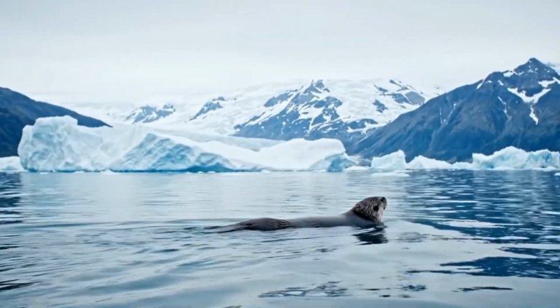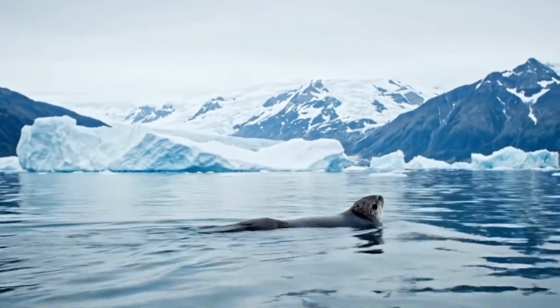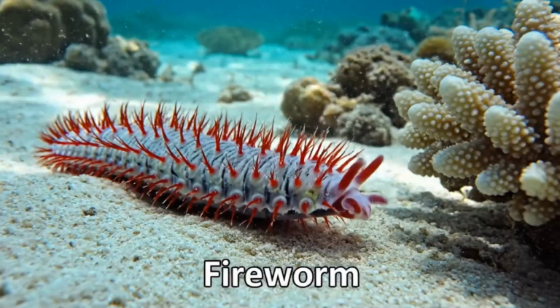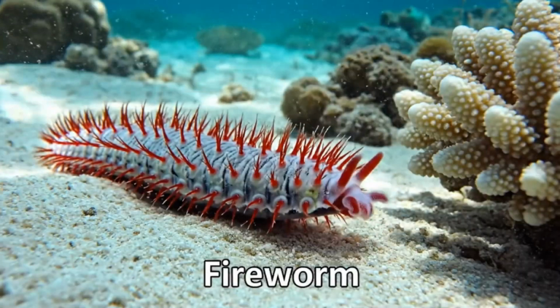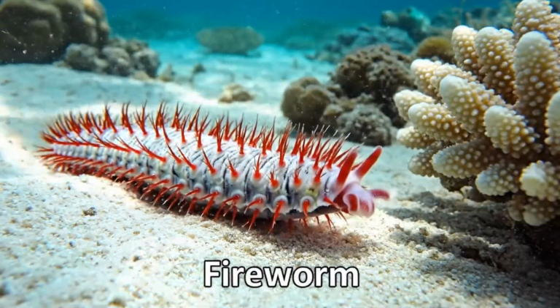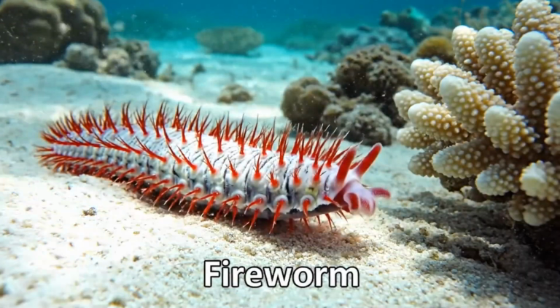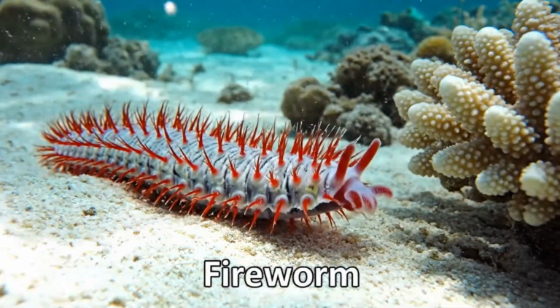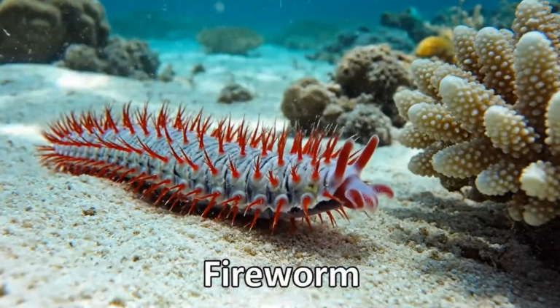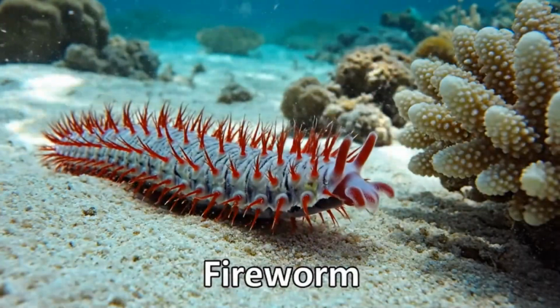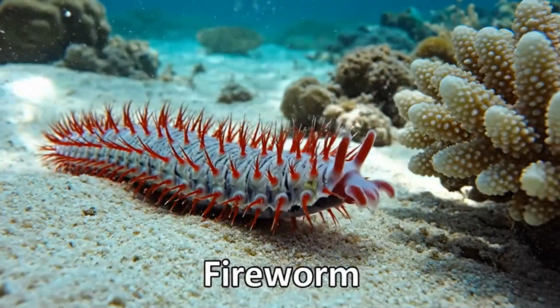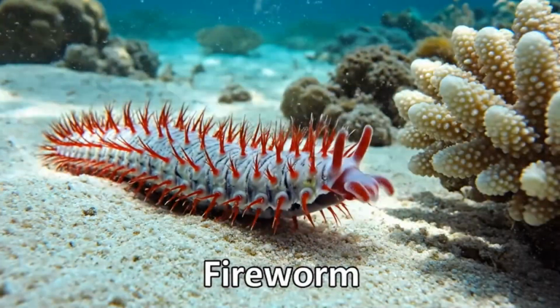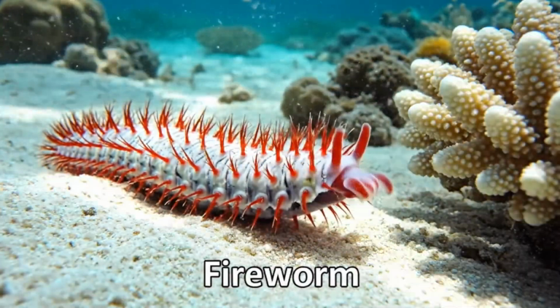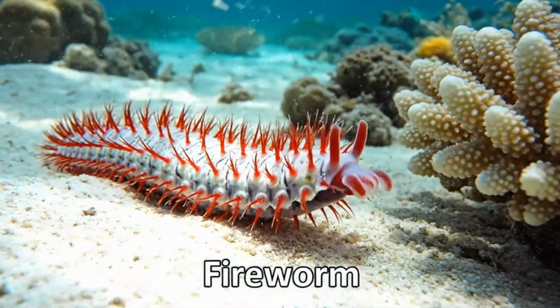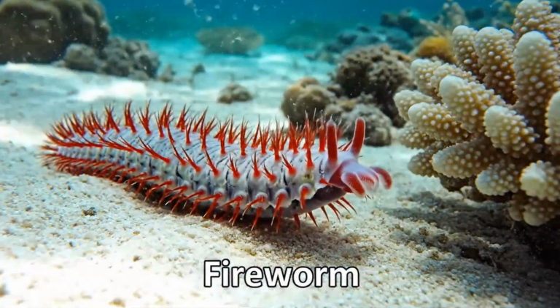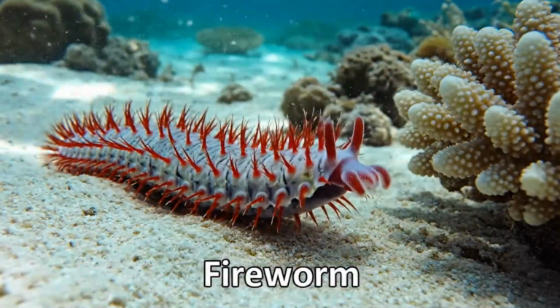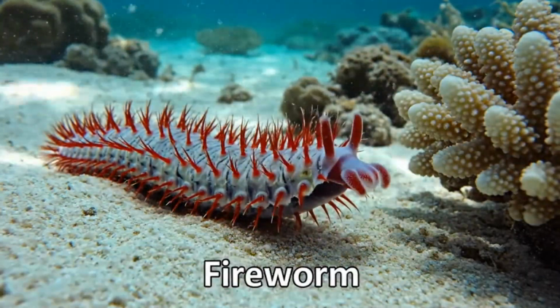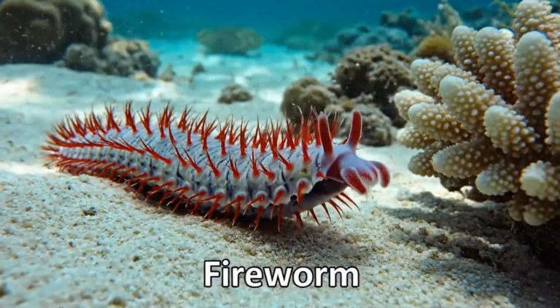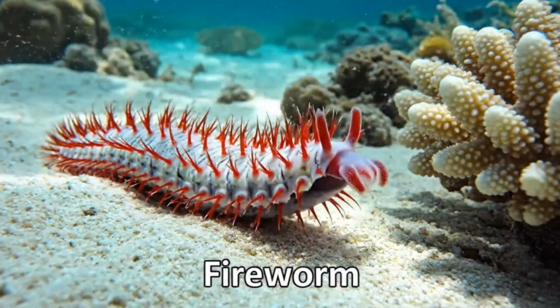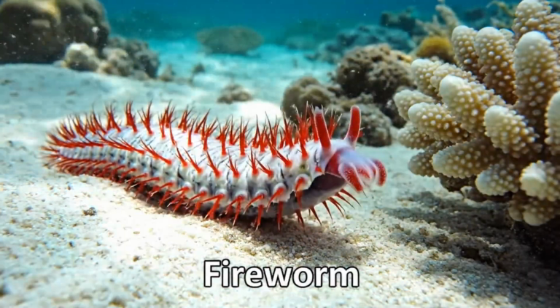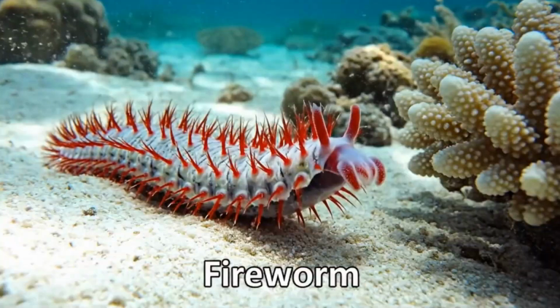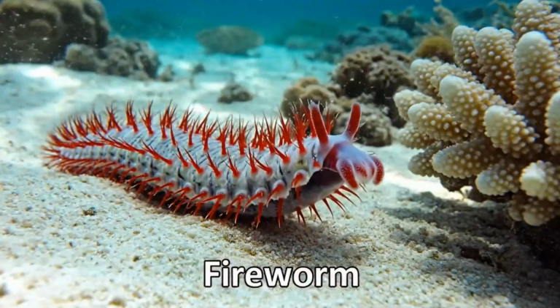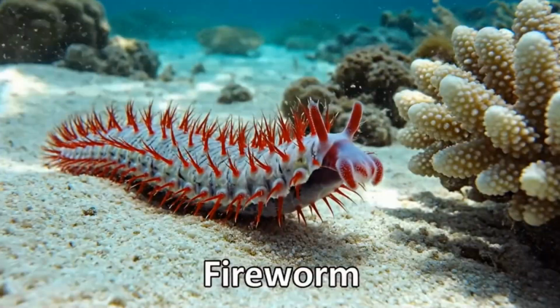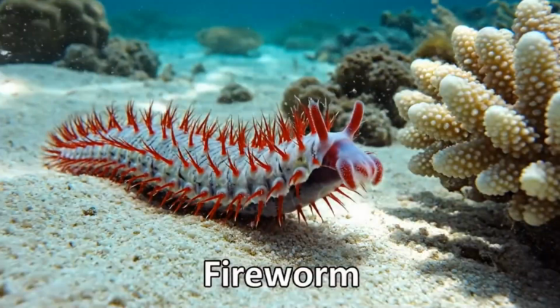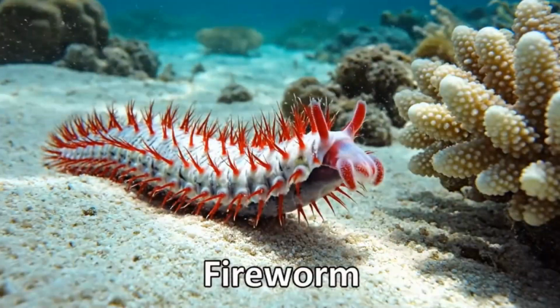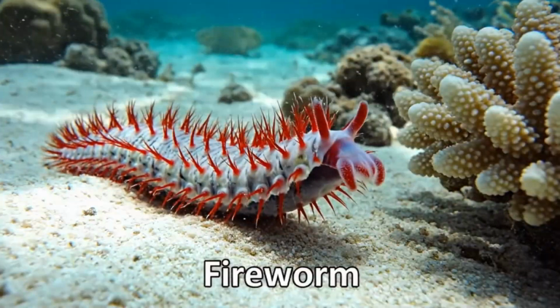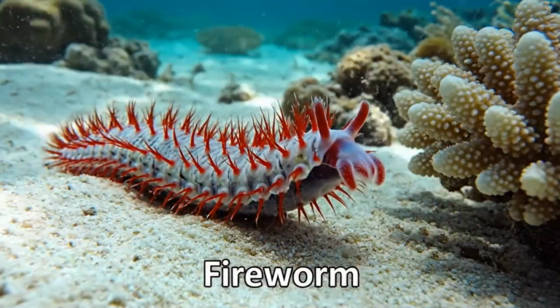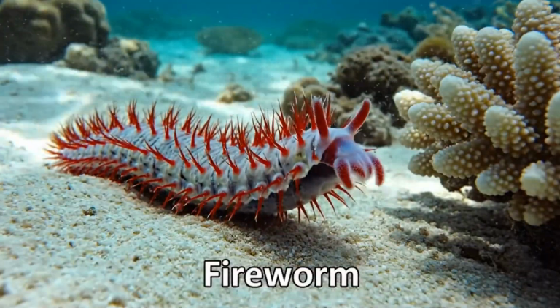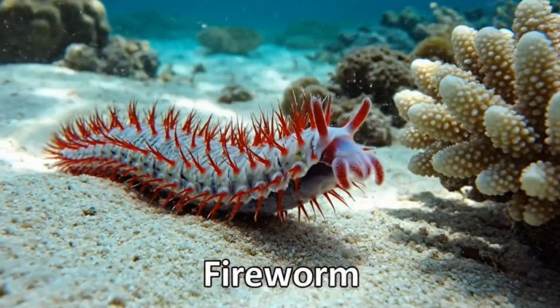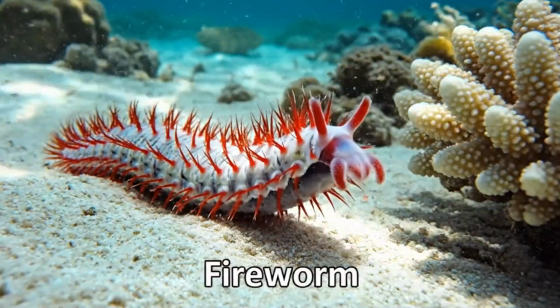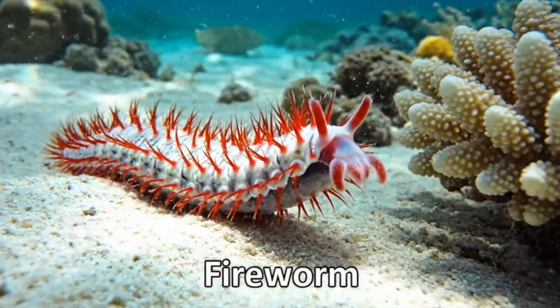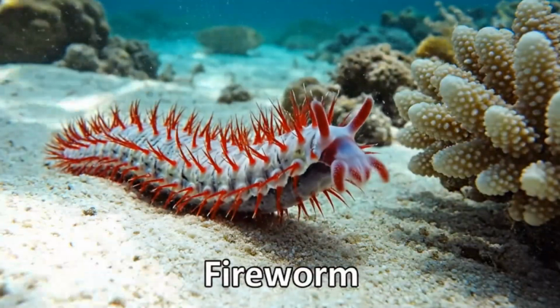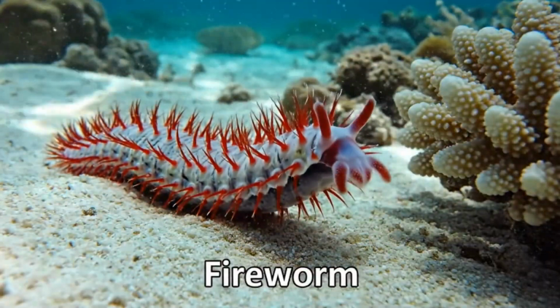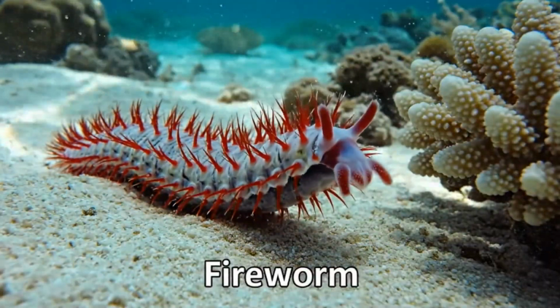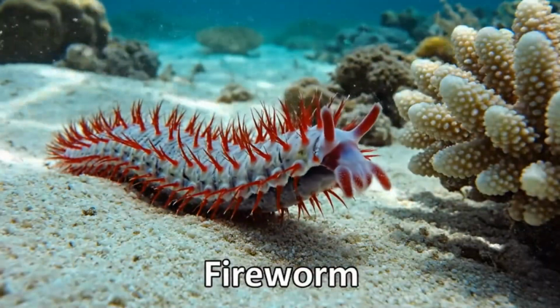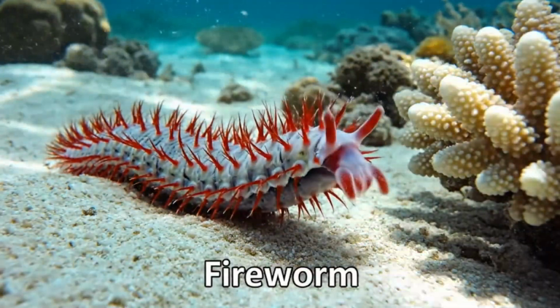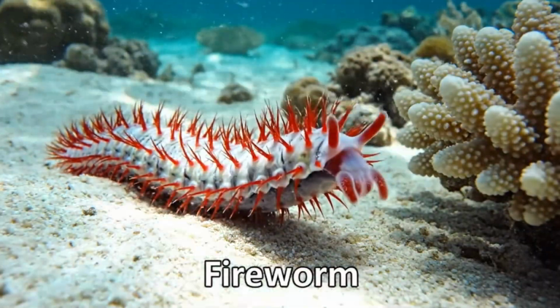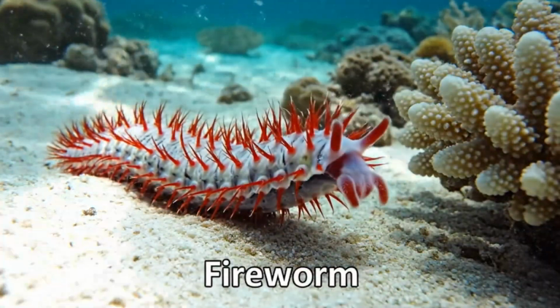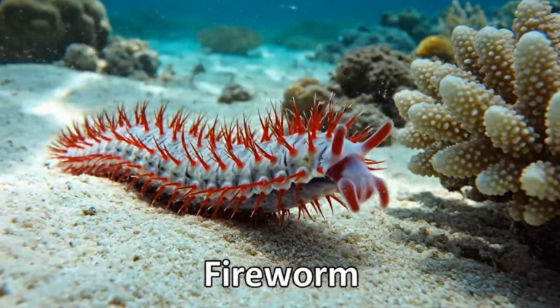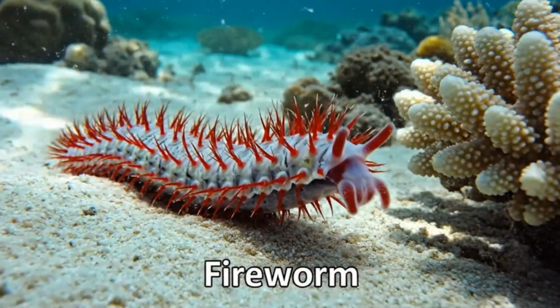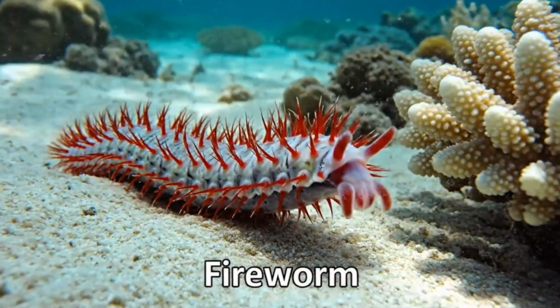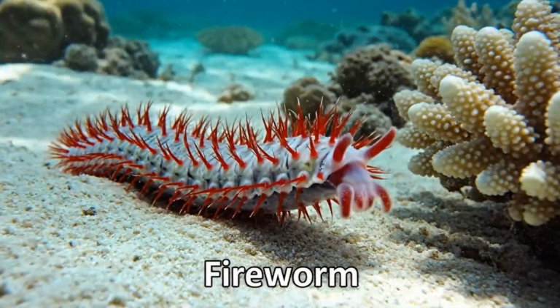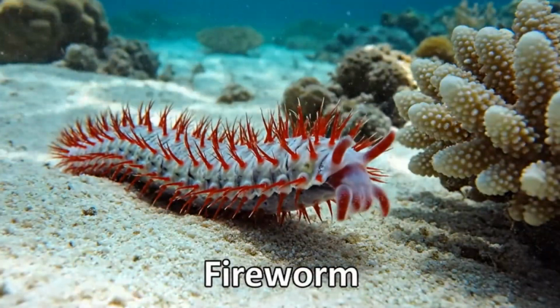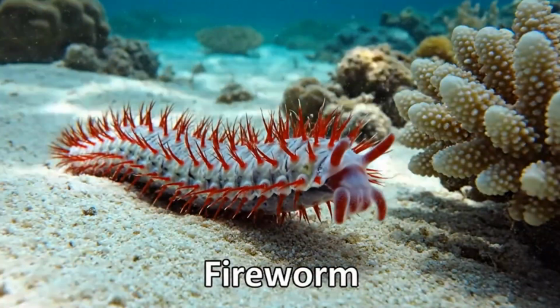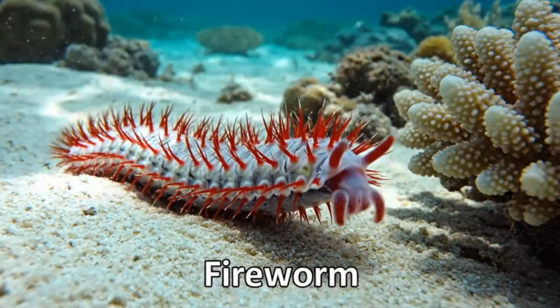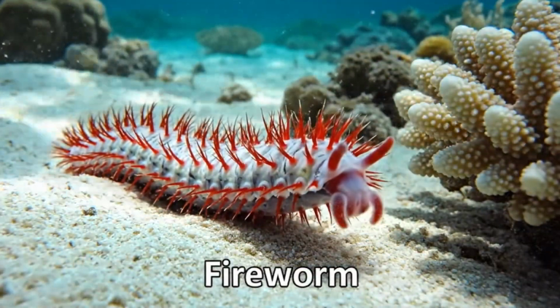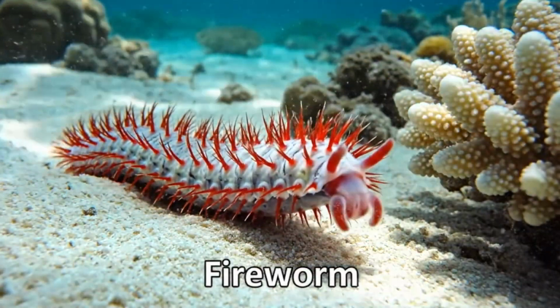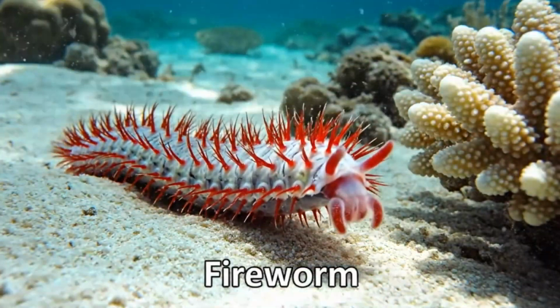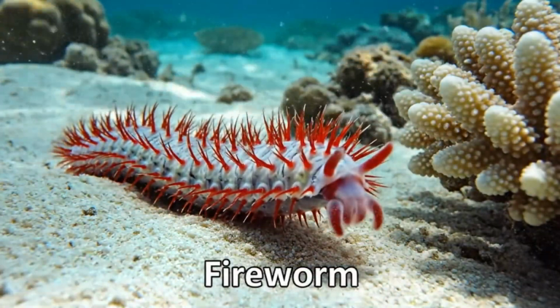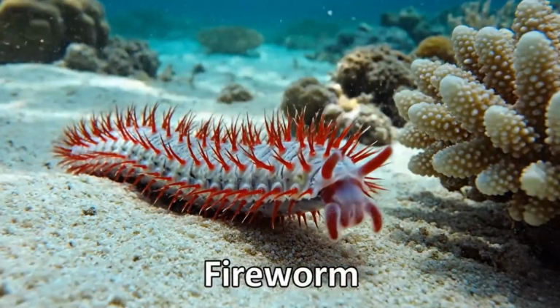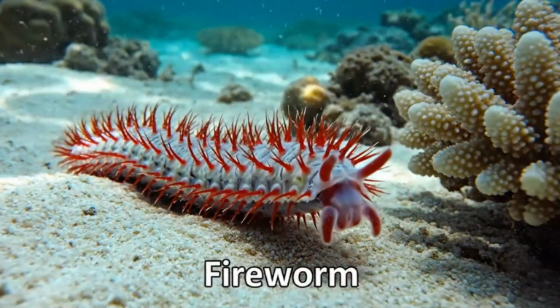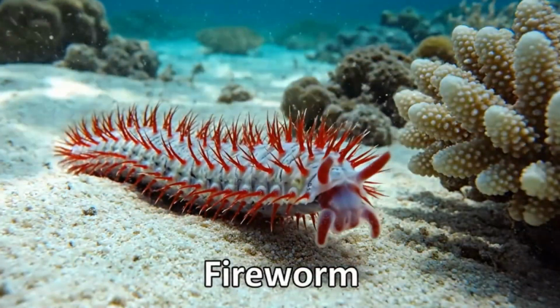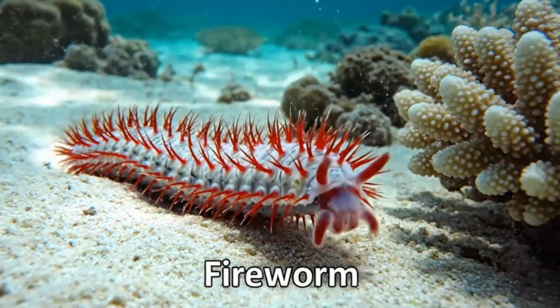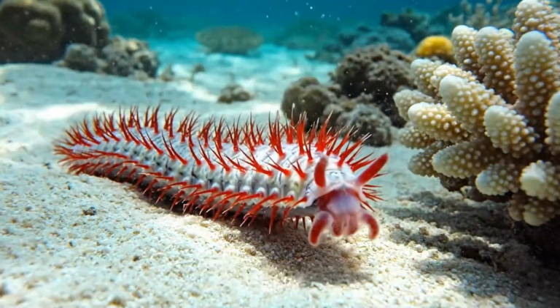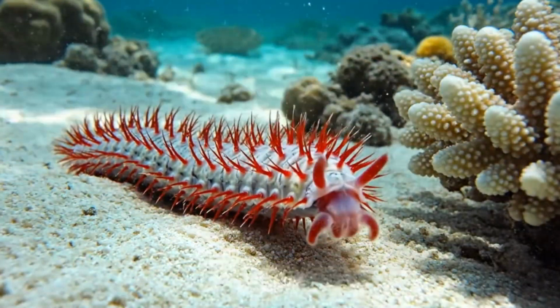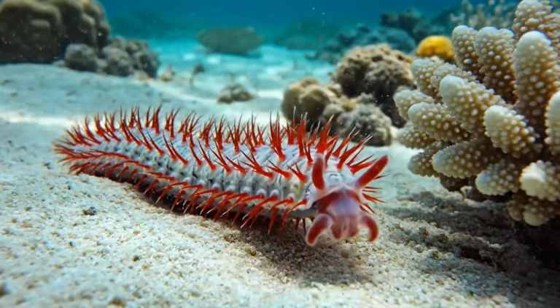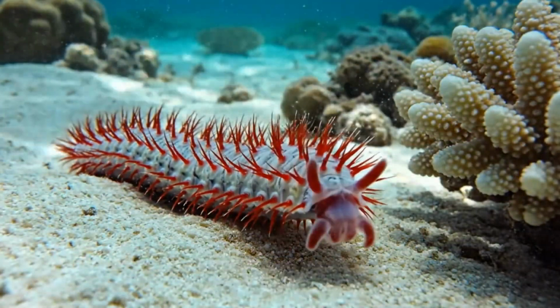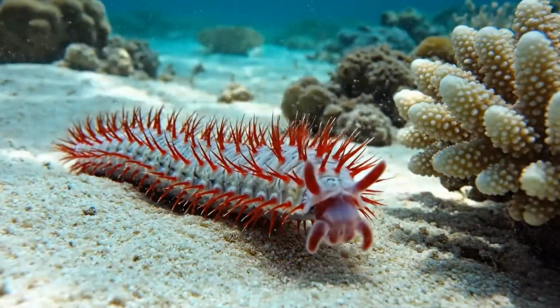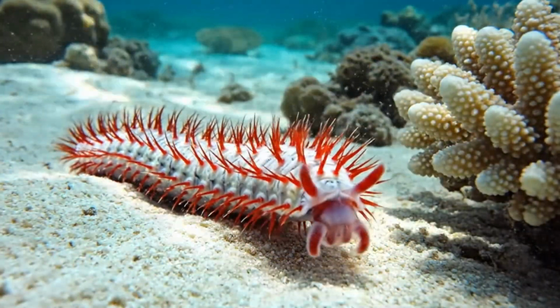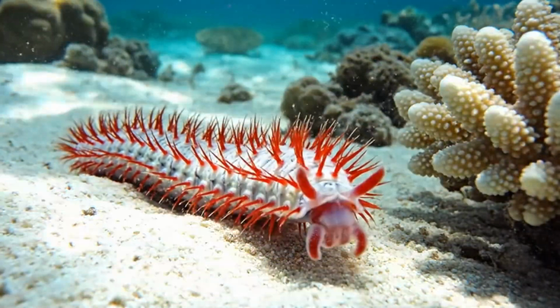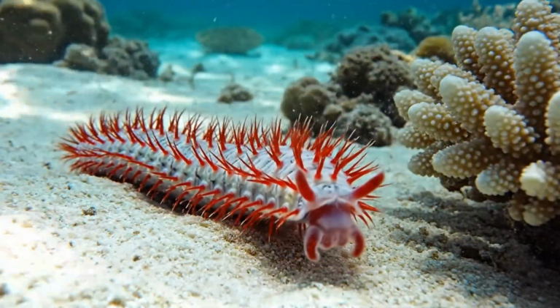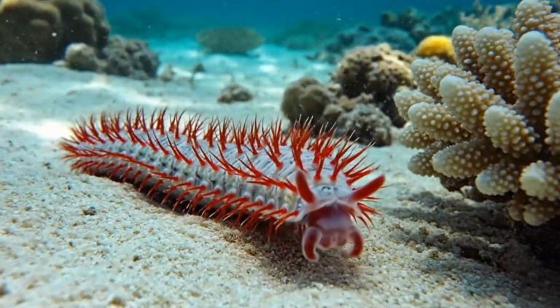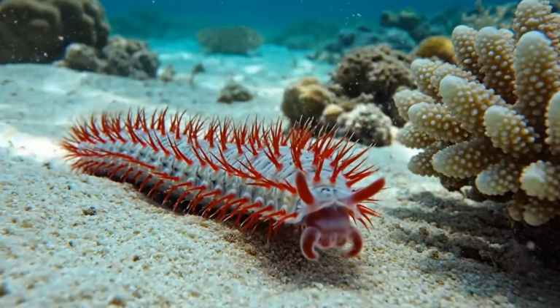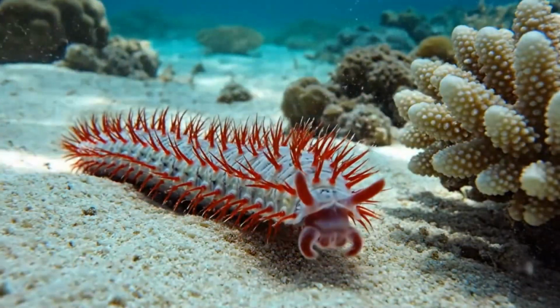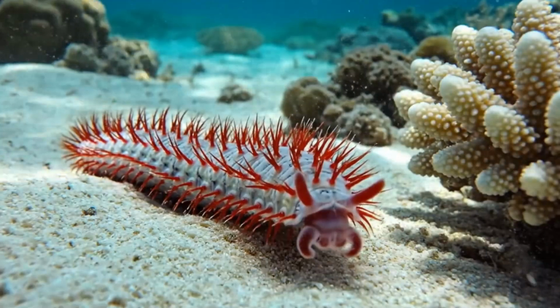Say hello to the fire worm. It has bright red bristles, living in the sandy bottoms of the Caribbean Sea.